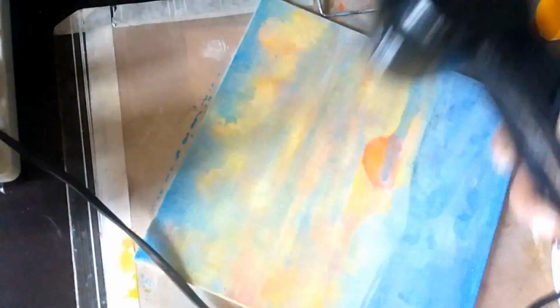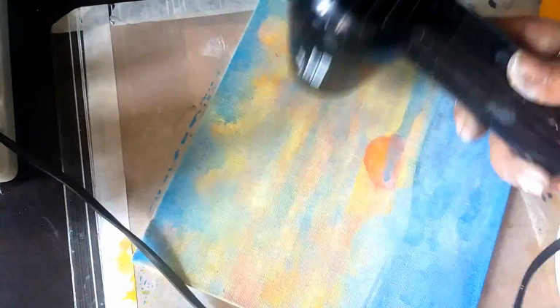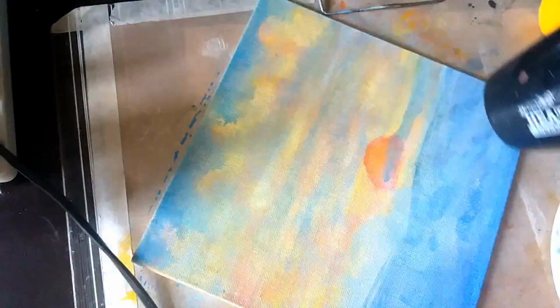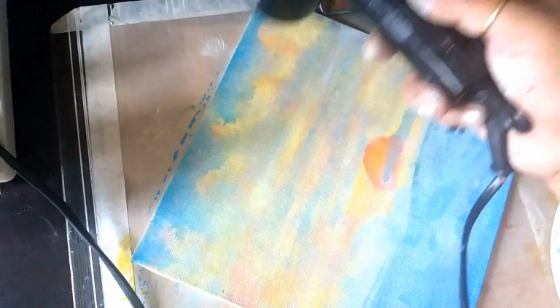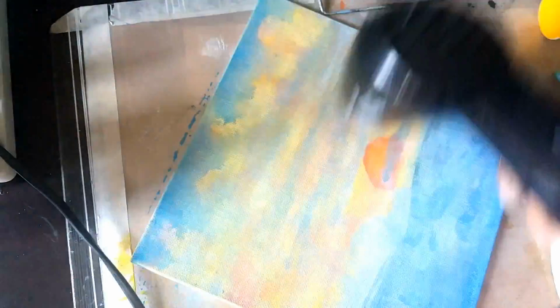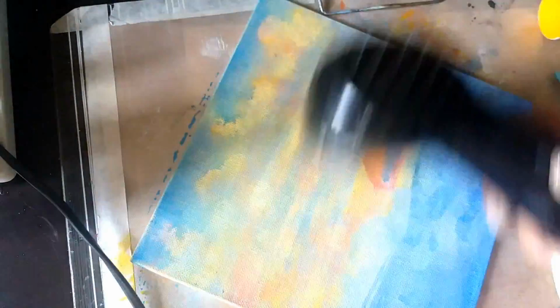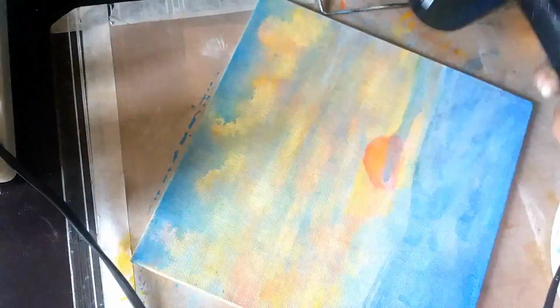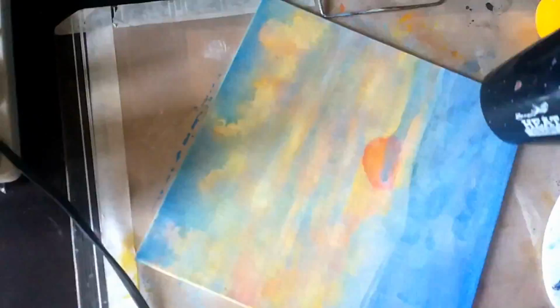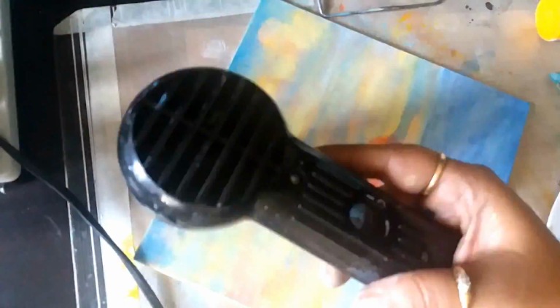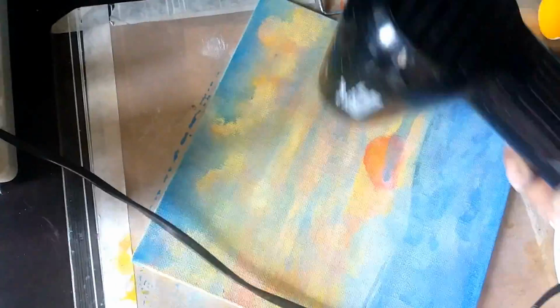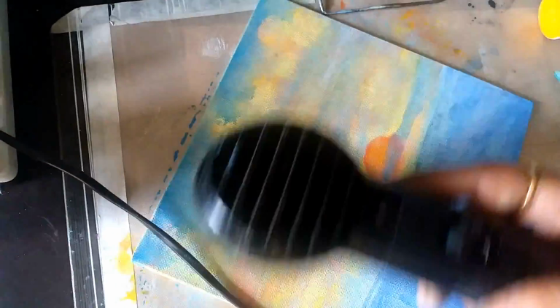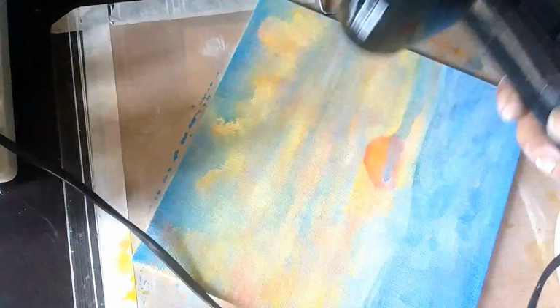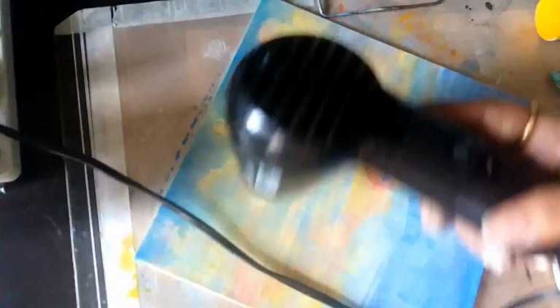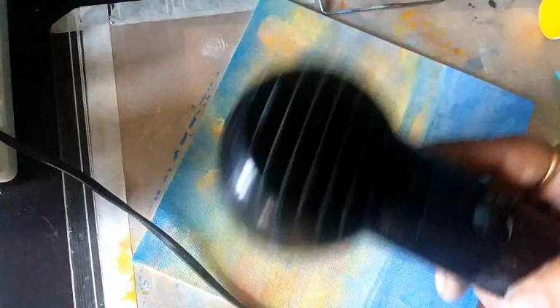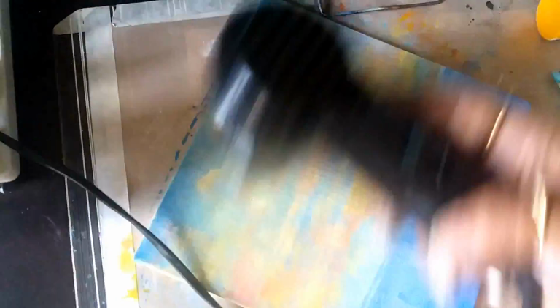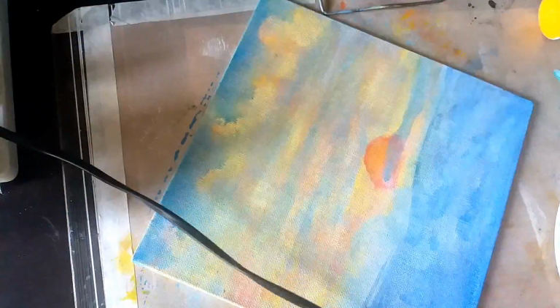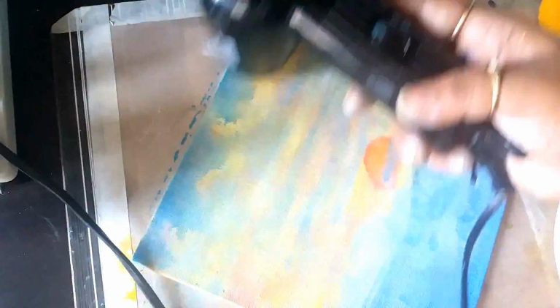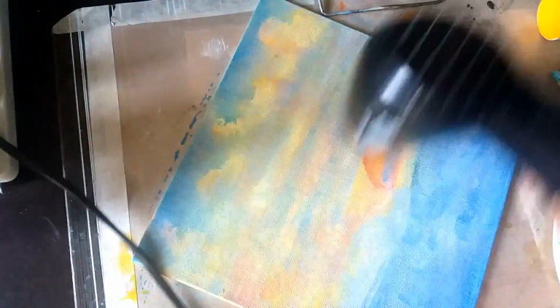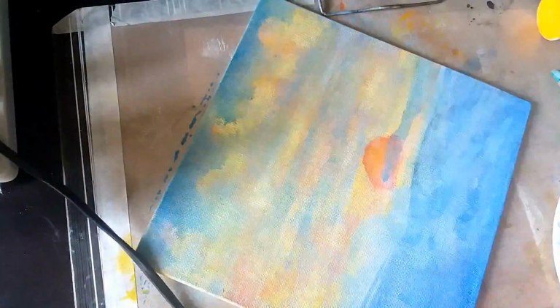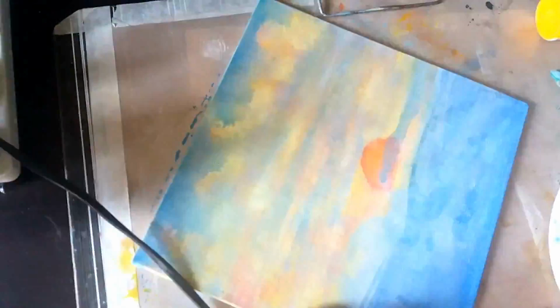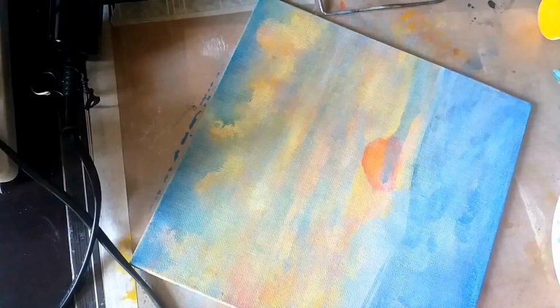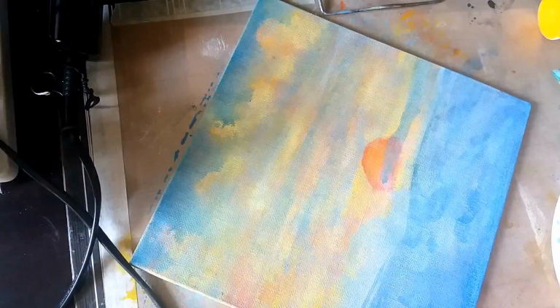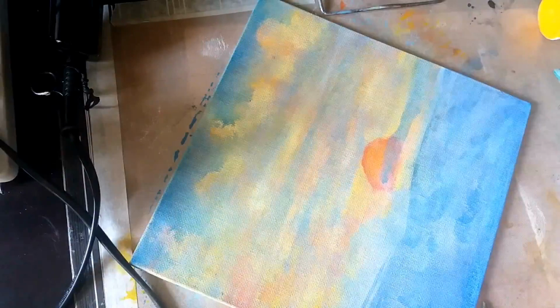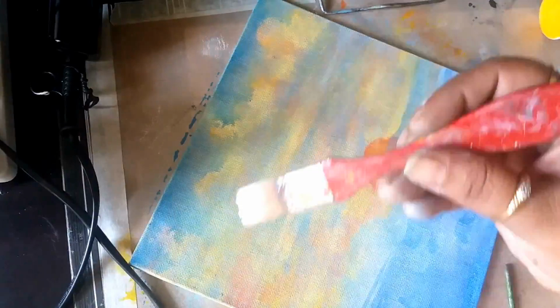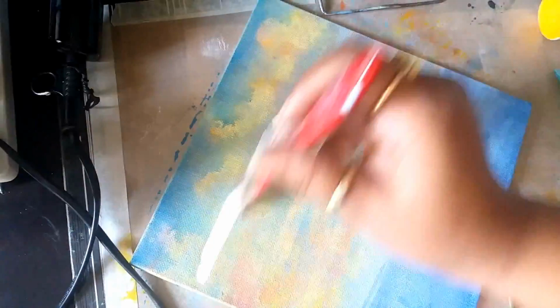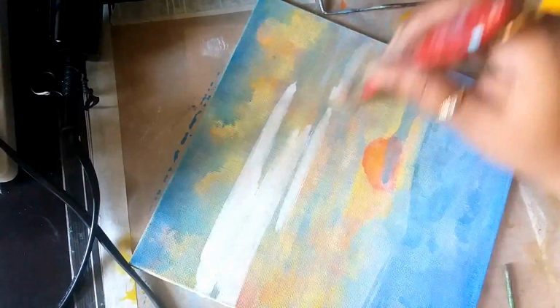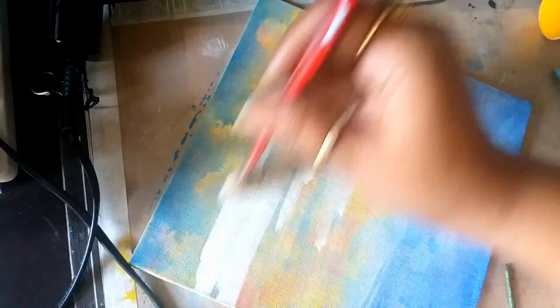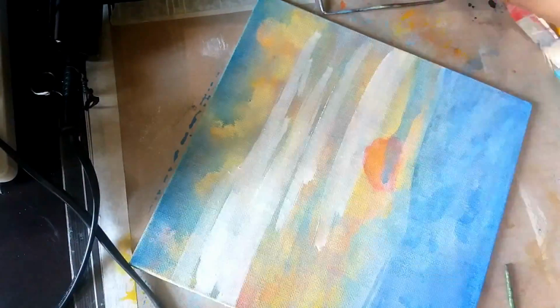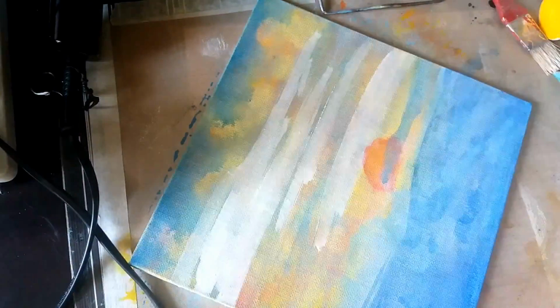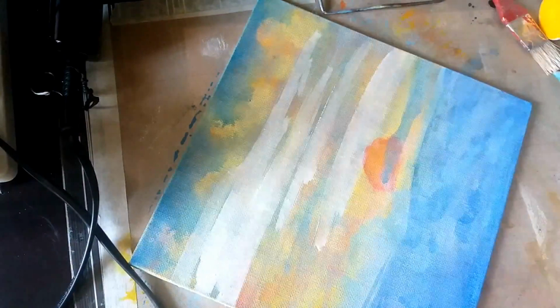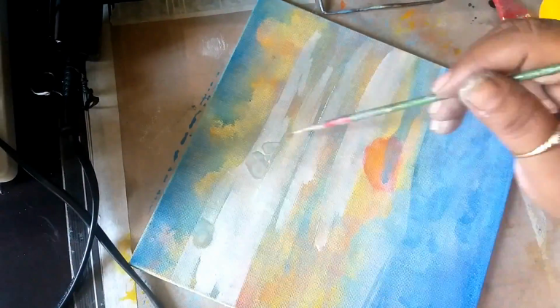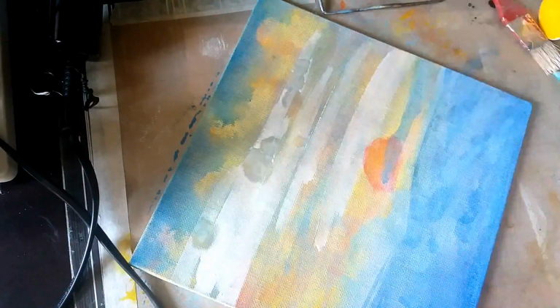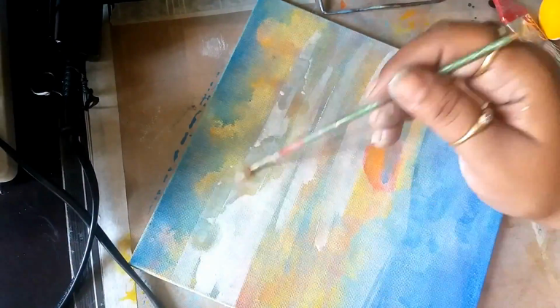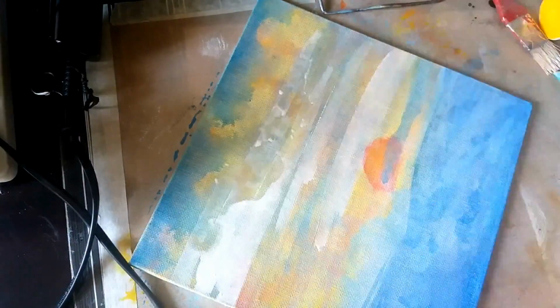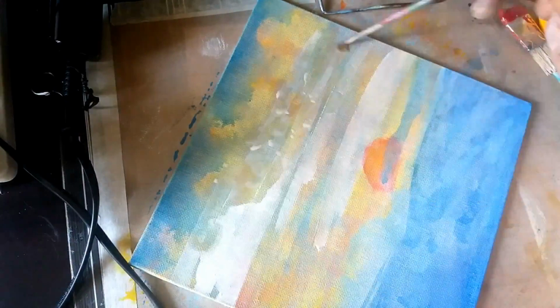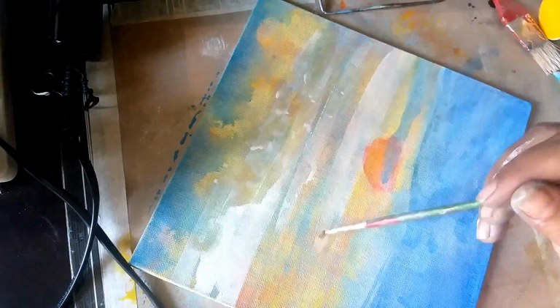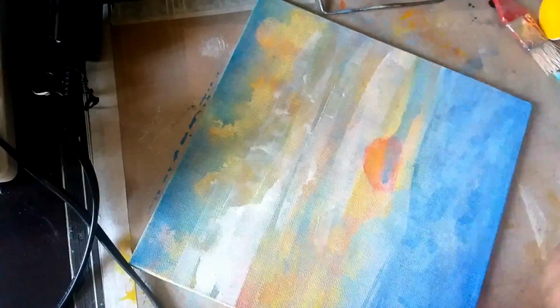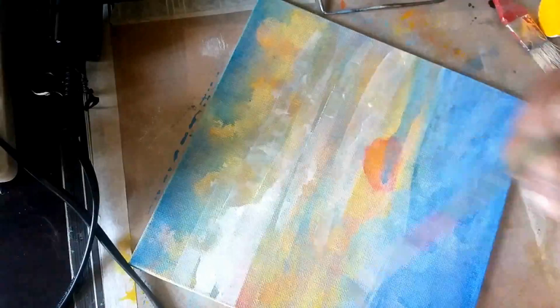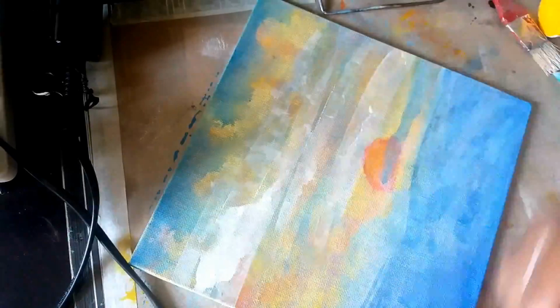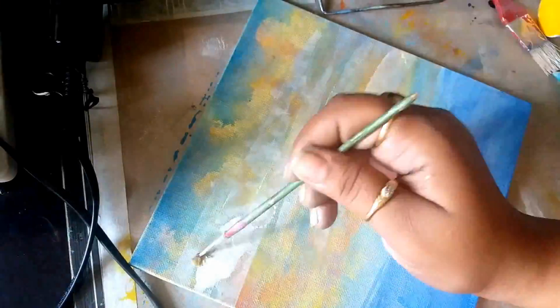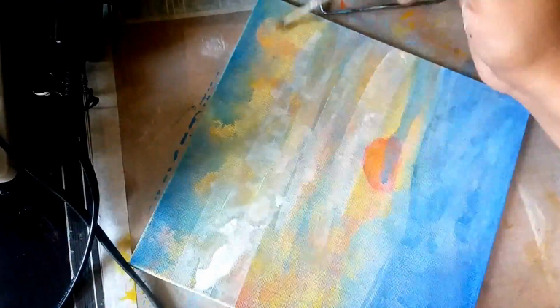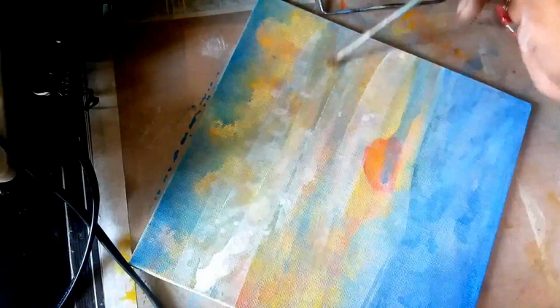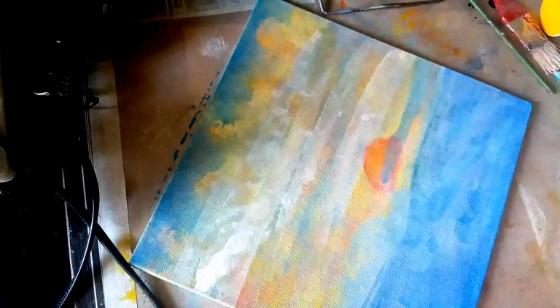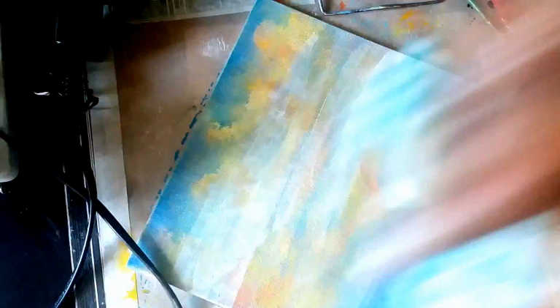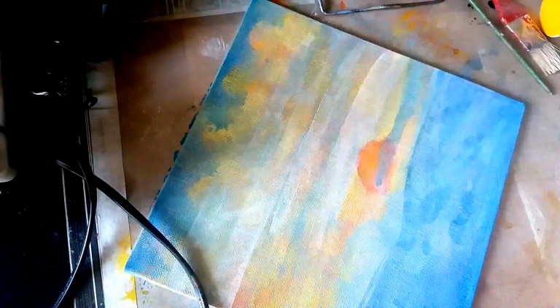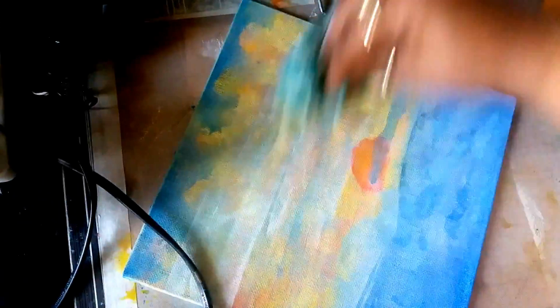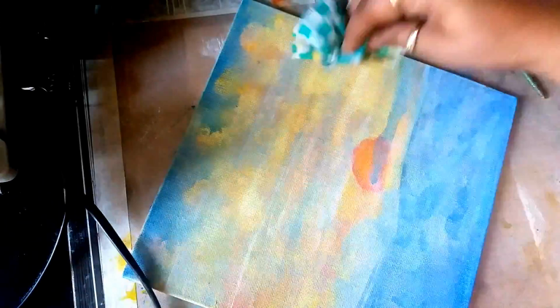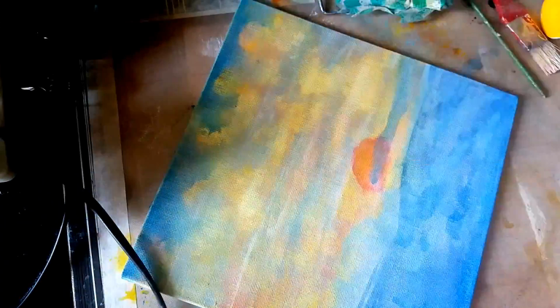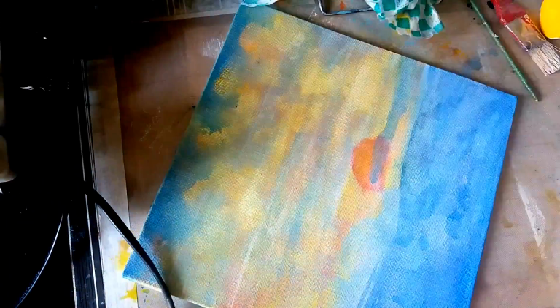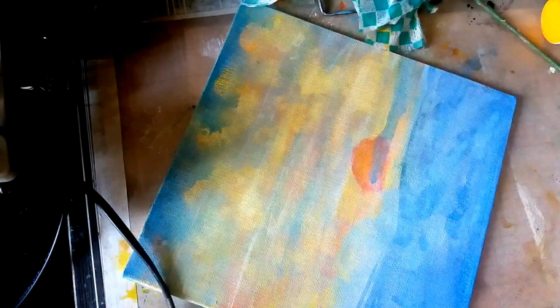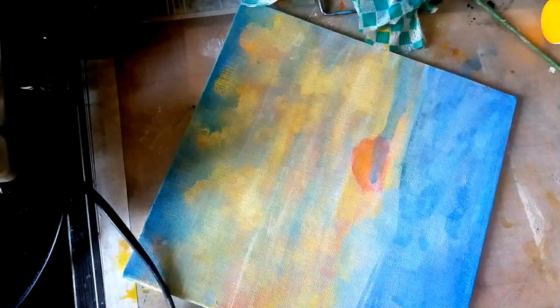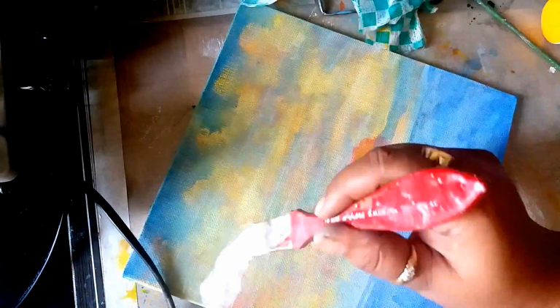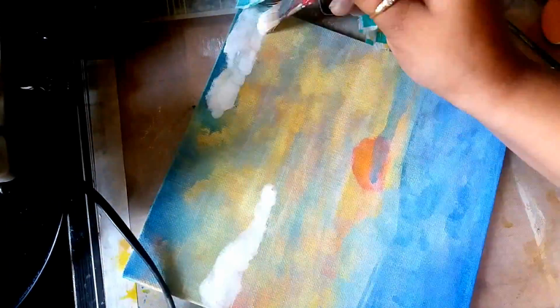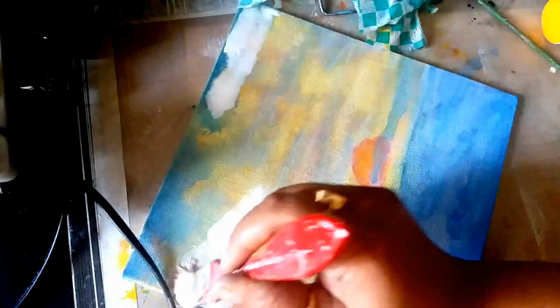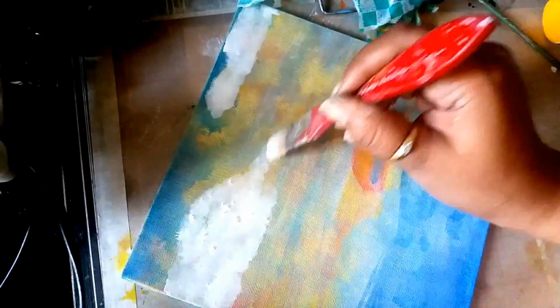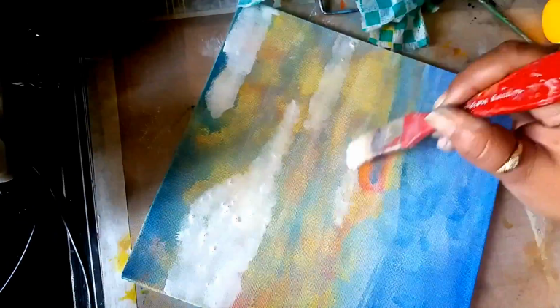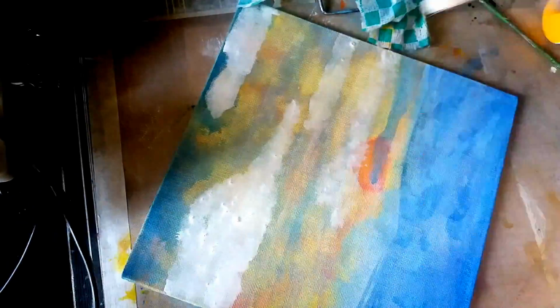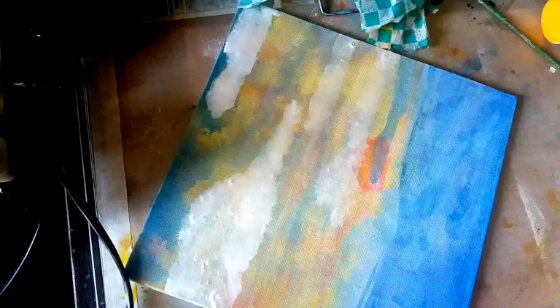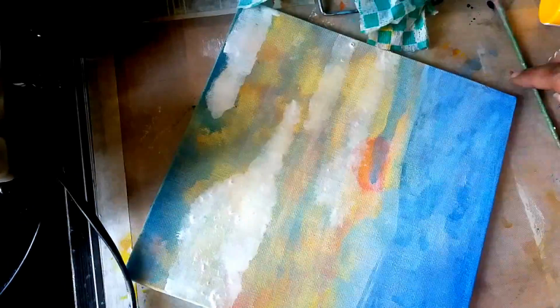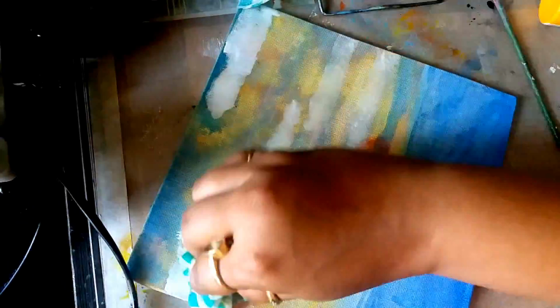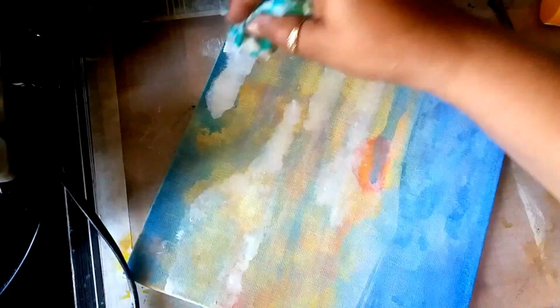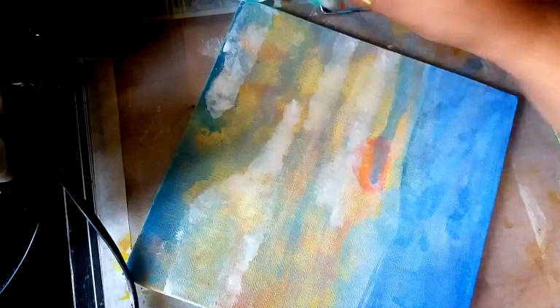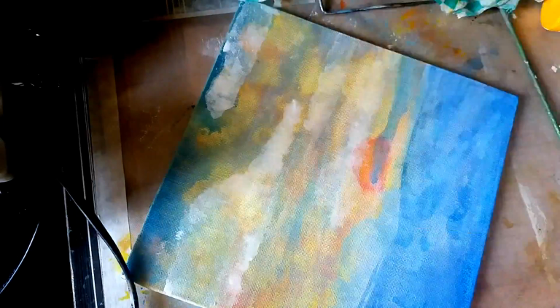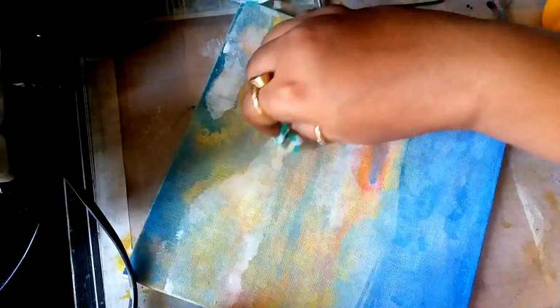As you can see here, I created the entire background using the same kind of method, plotting color where I needed to.